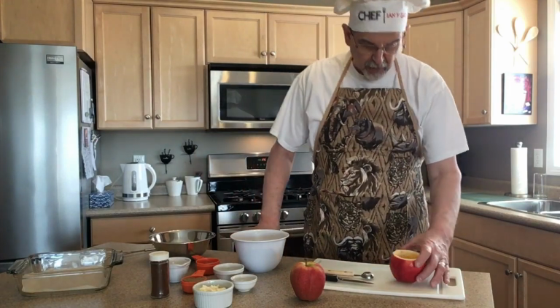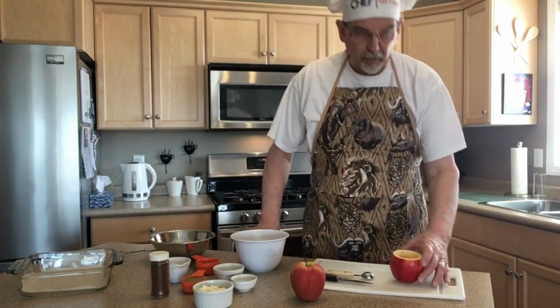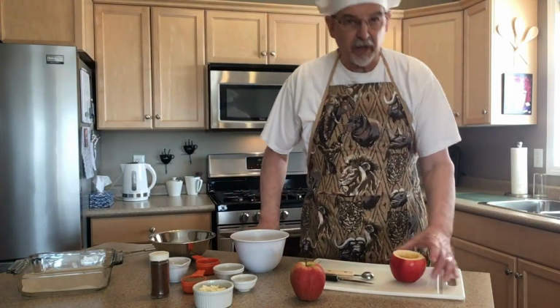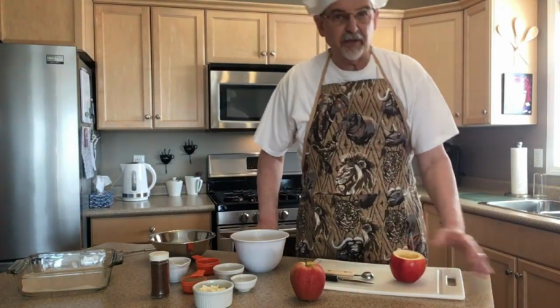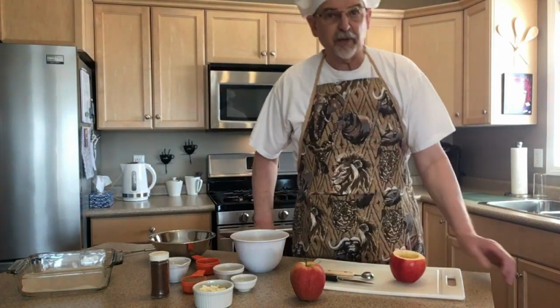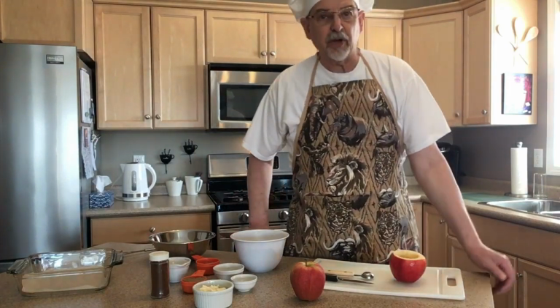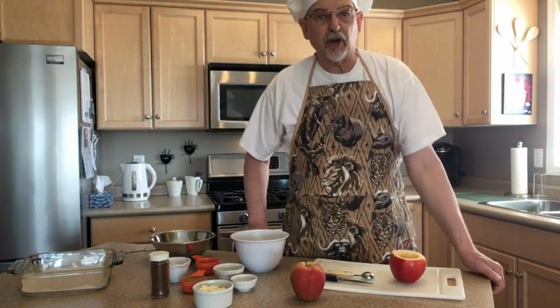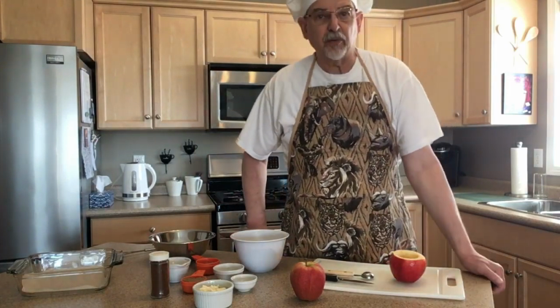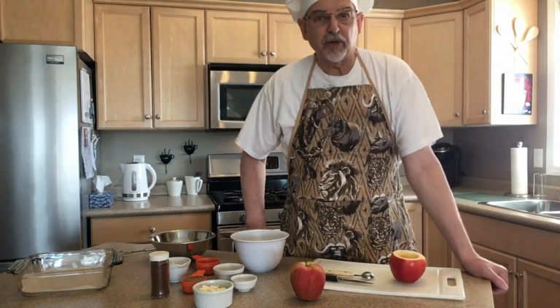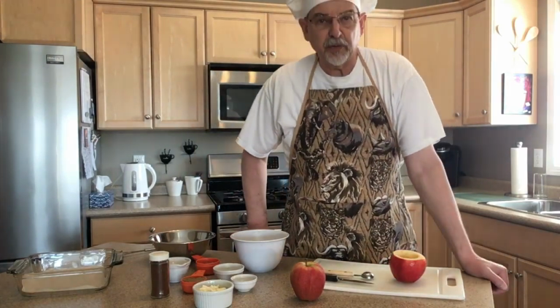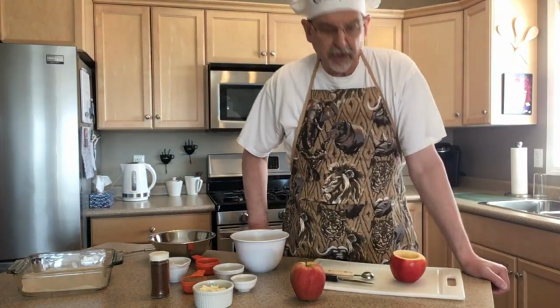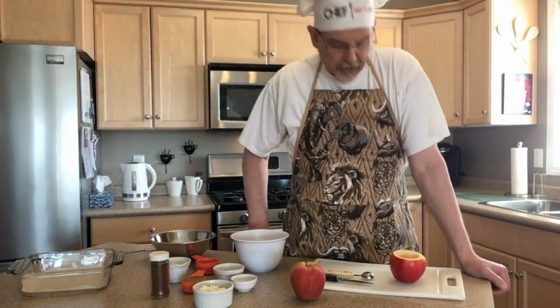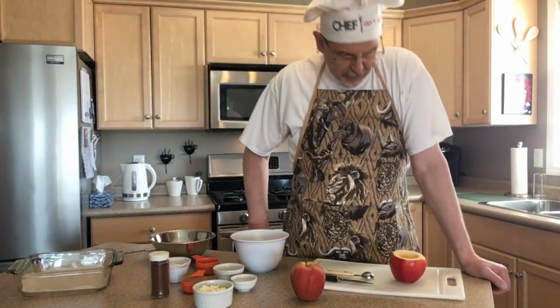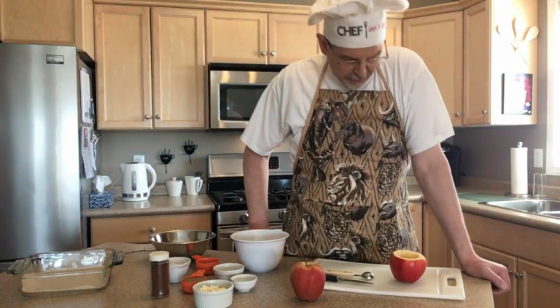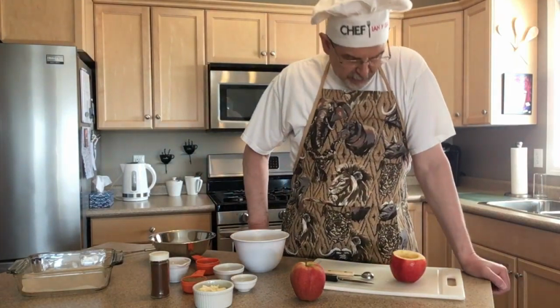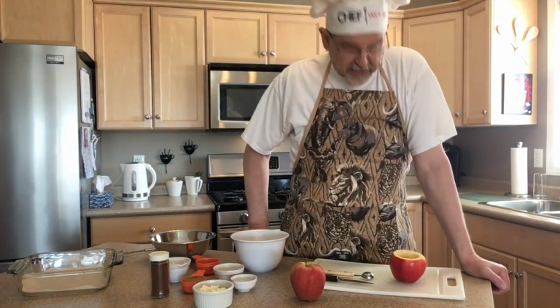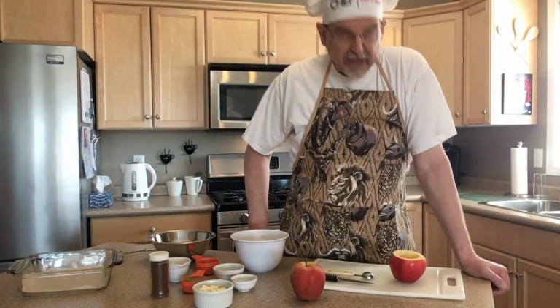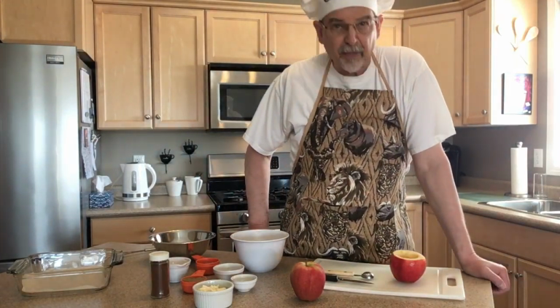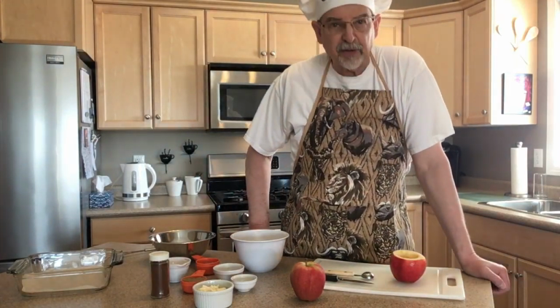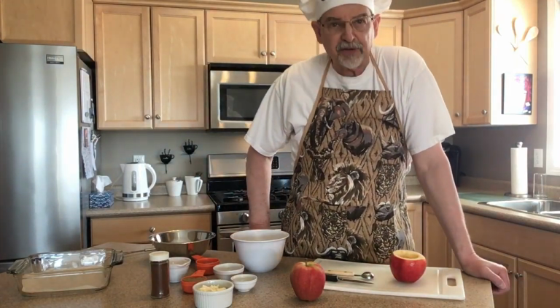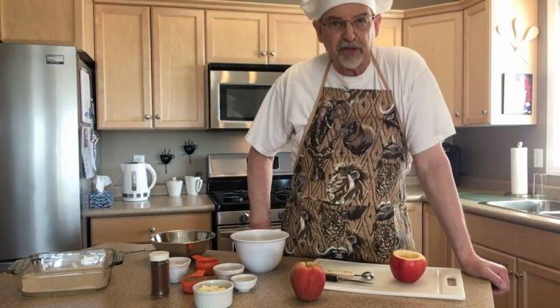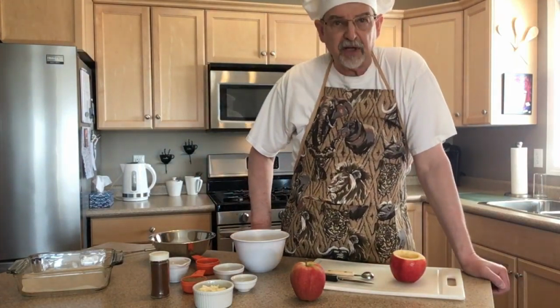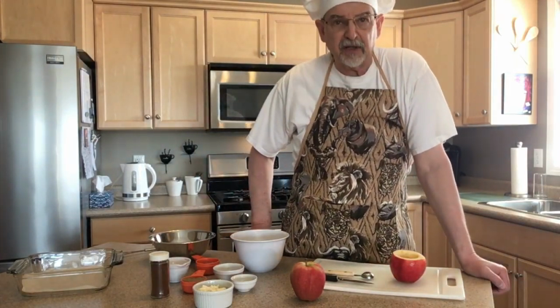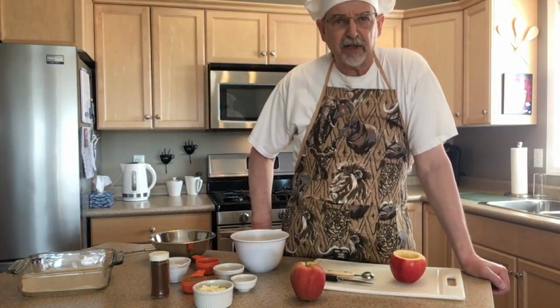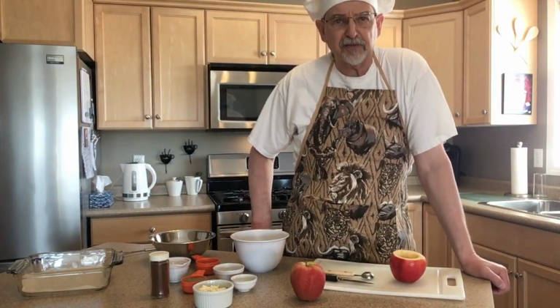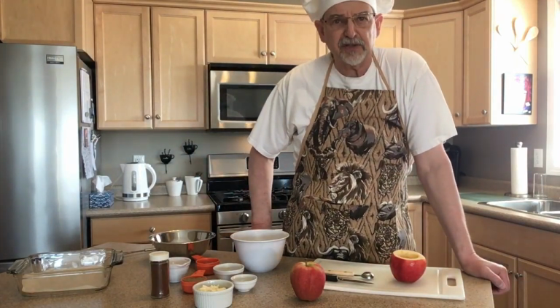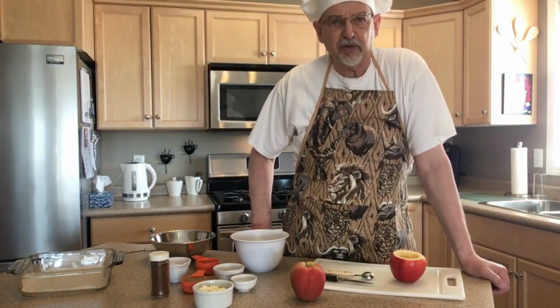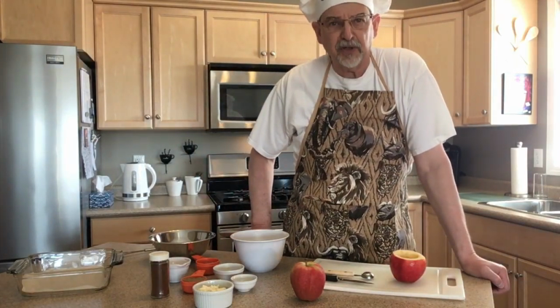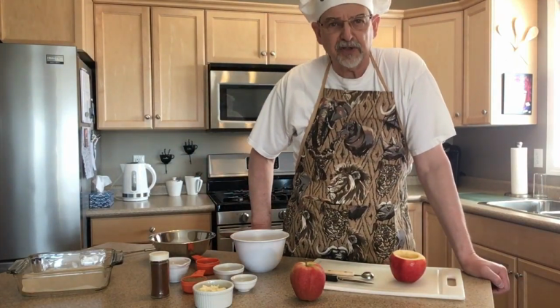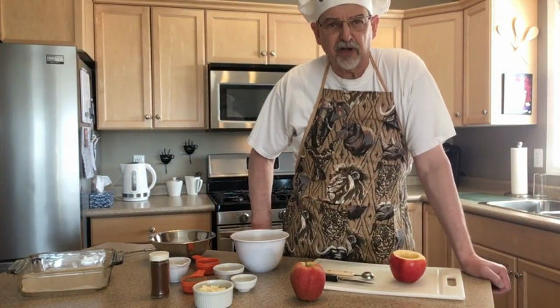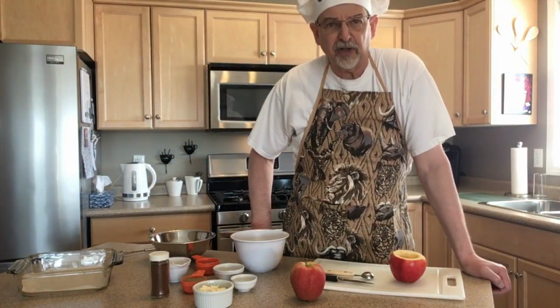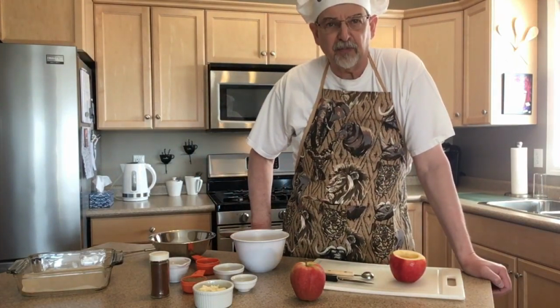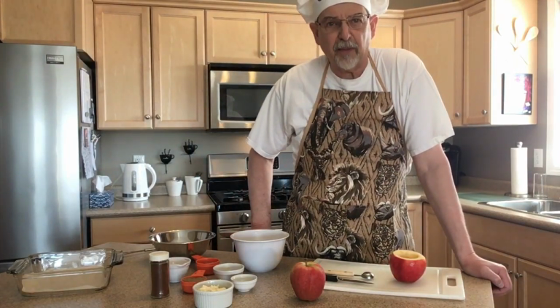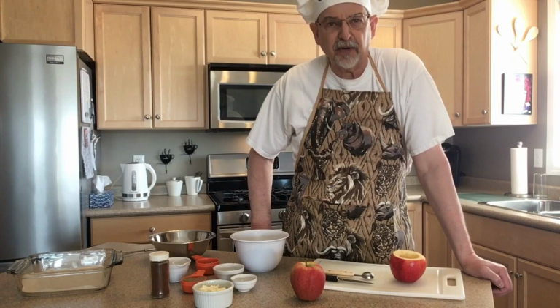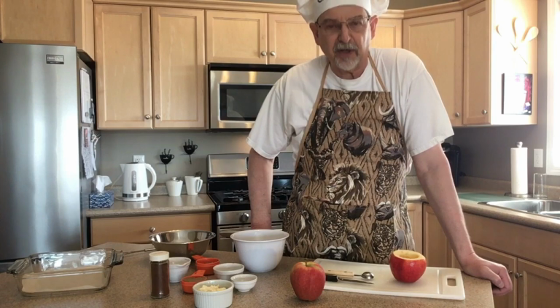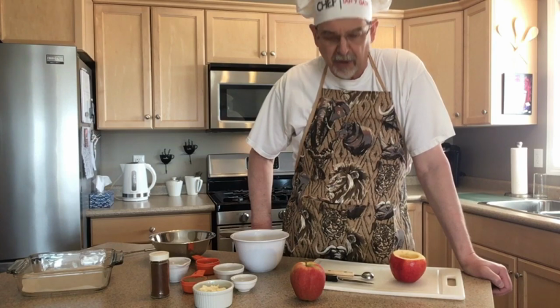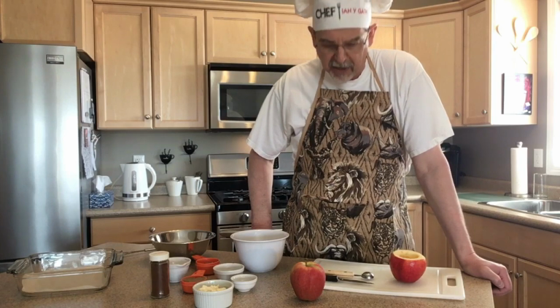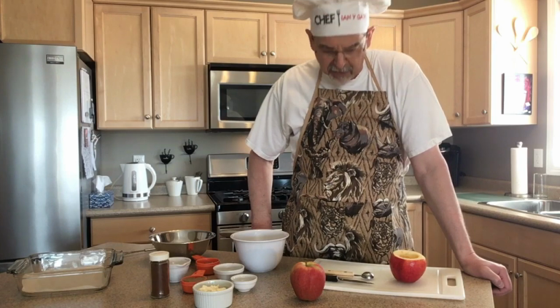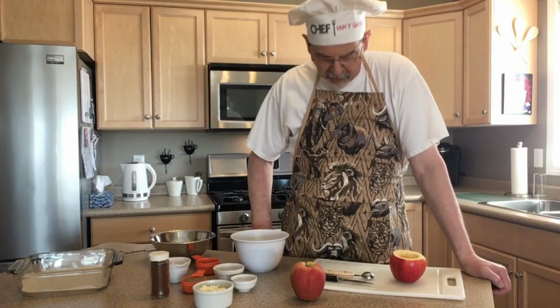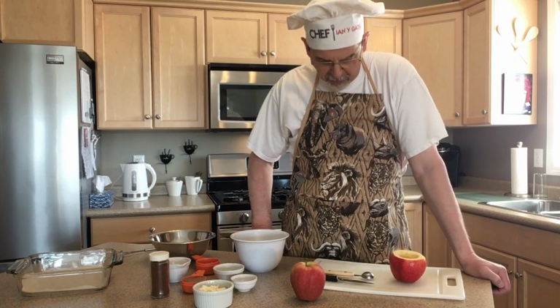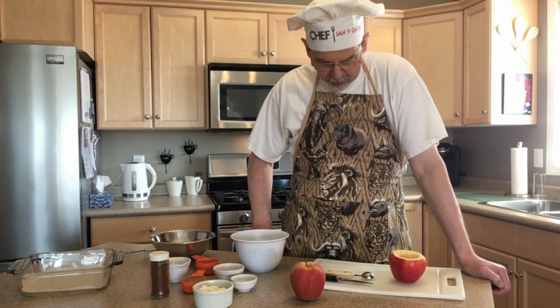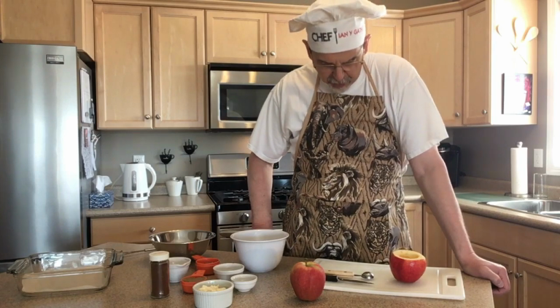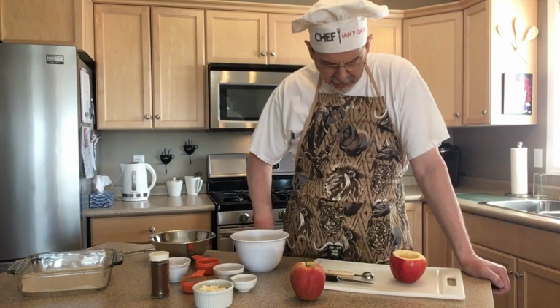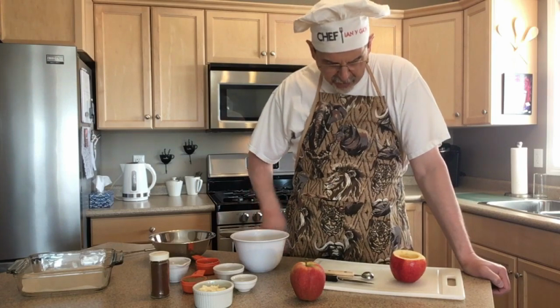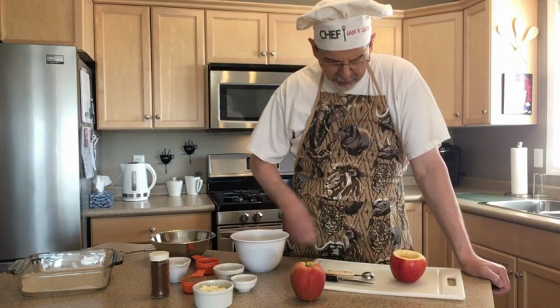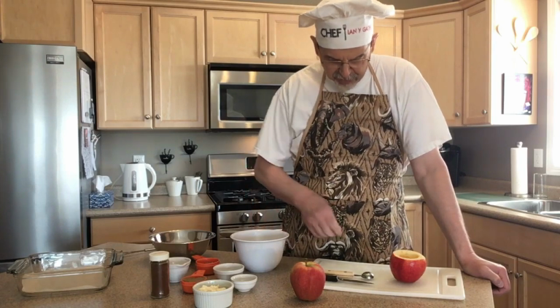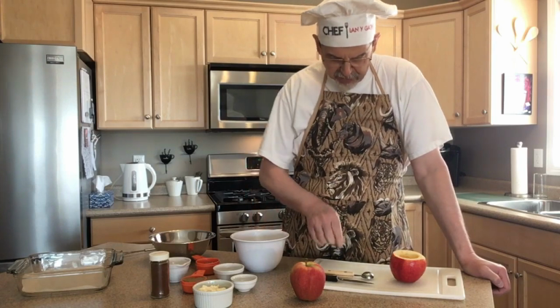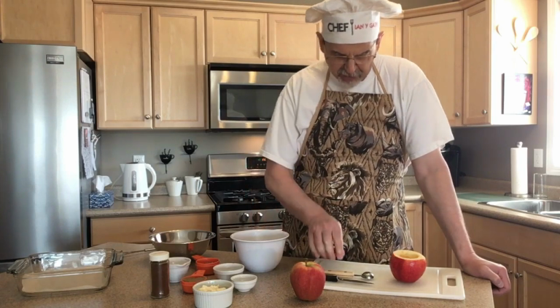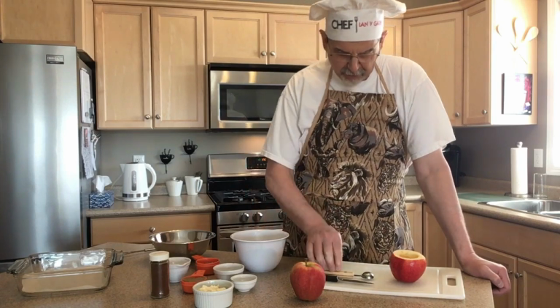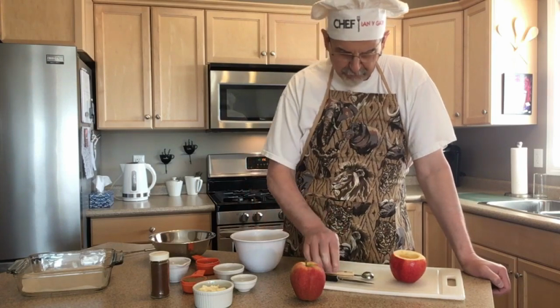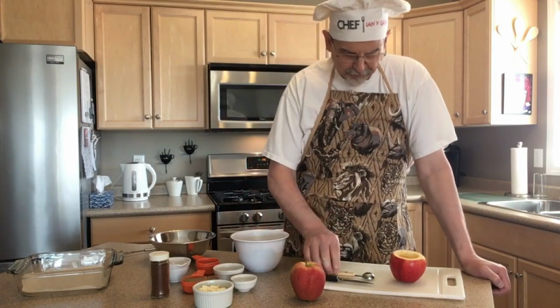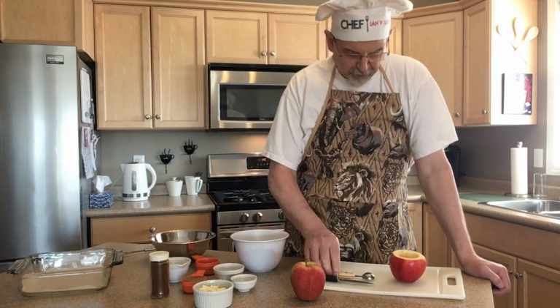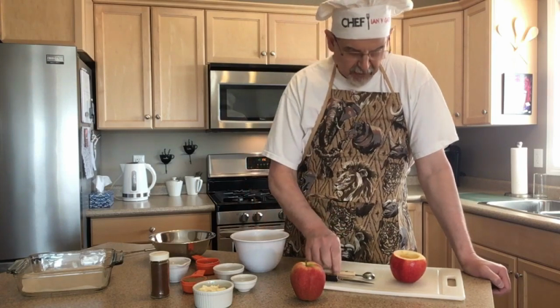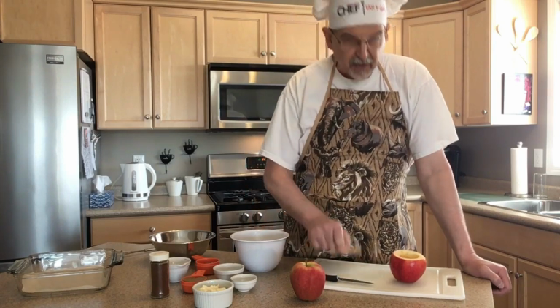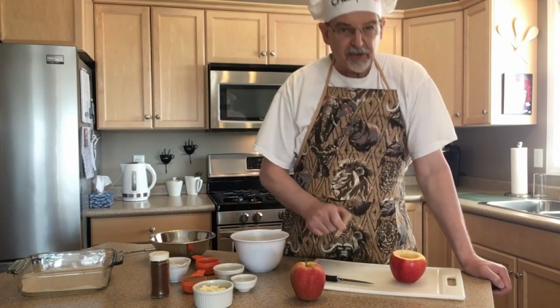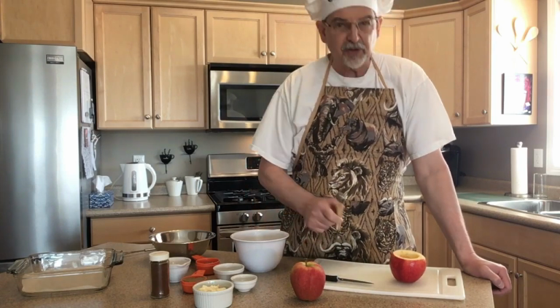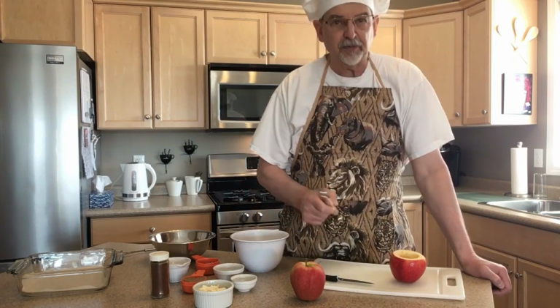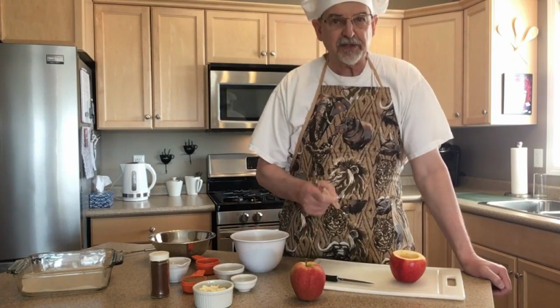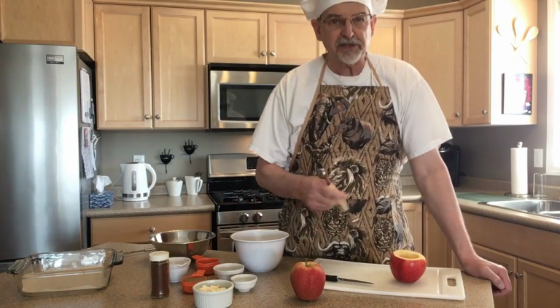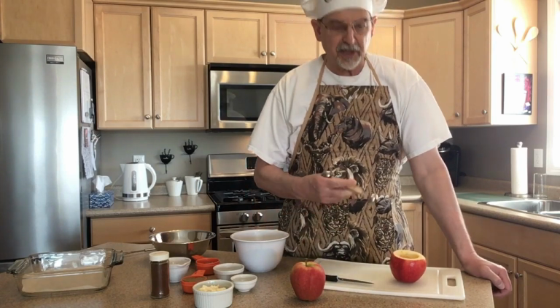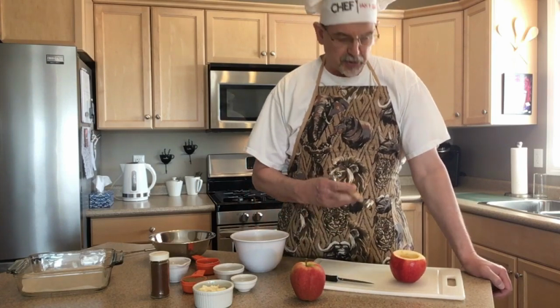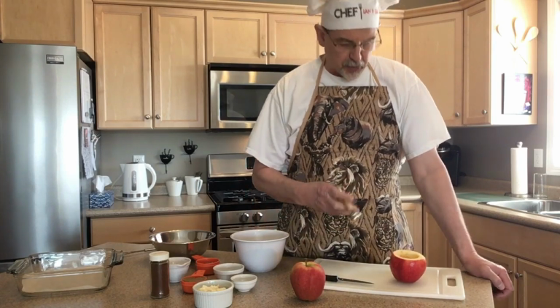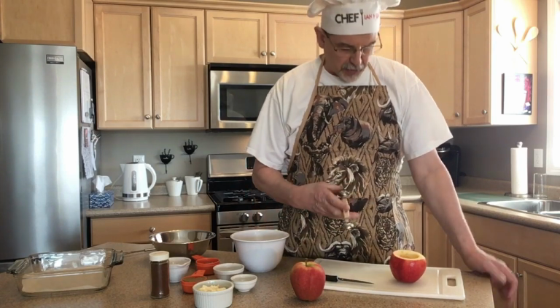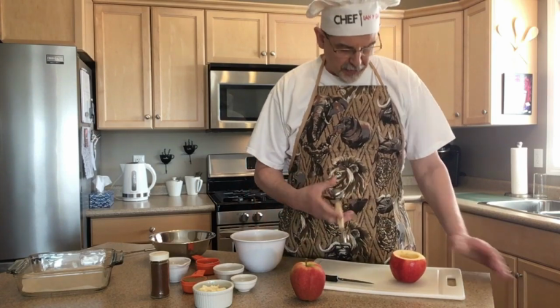Well, there we are. We're doing baked apples today. And that's the only song that popped into my head that included apples in the title. So let's get to it.